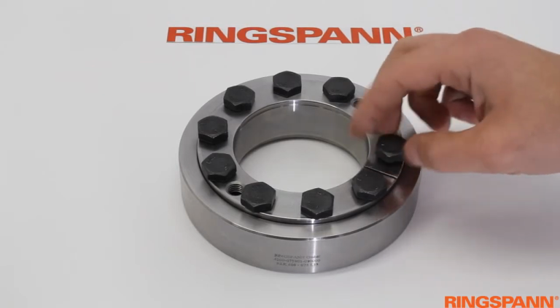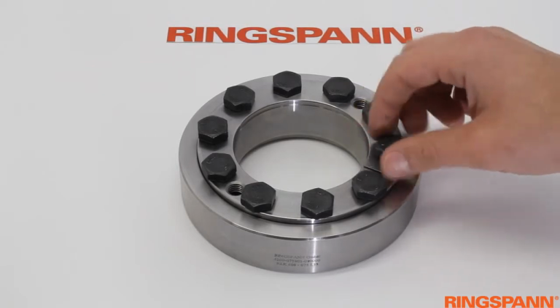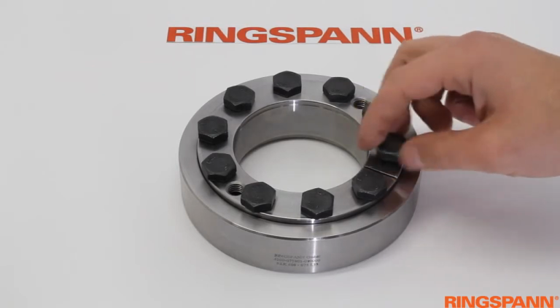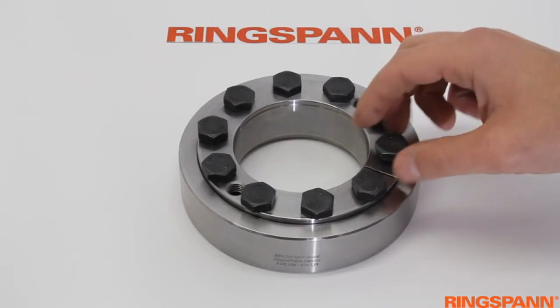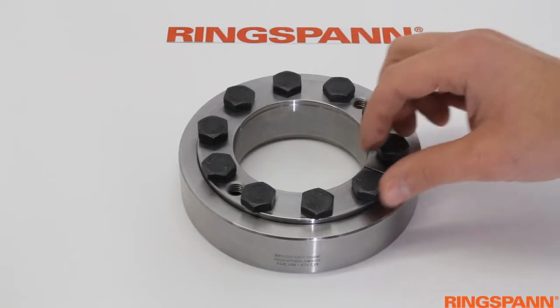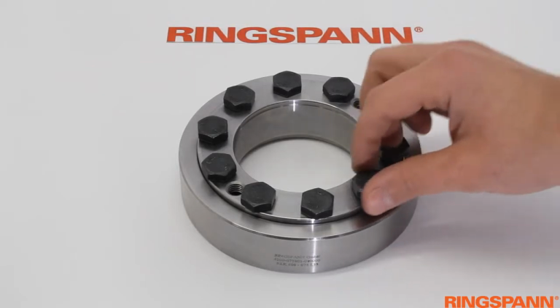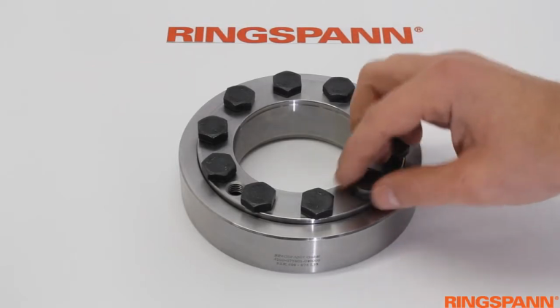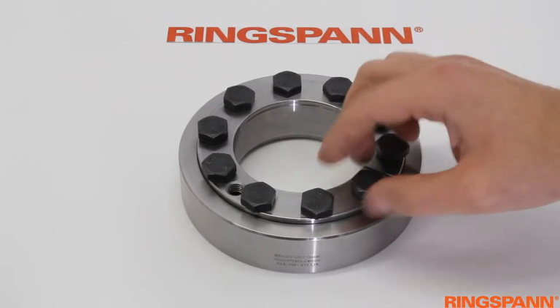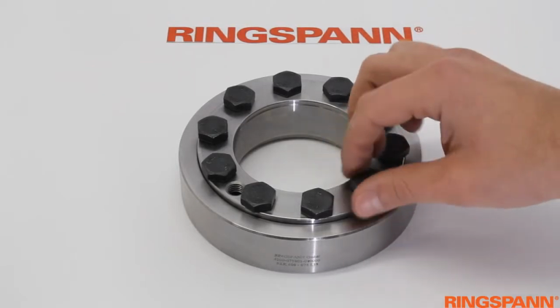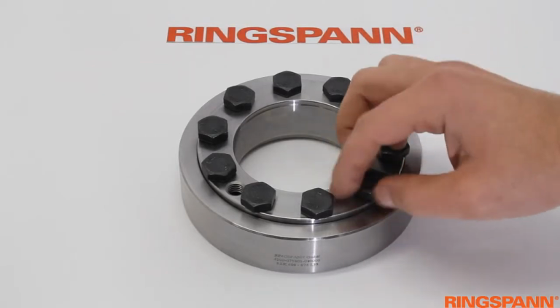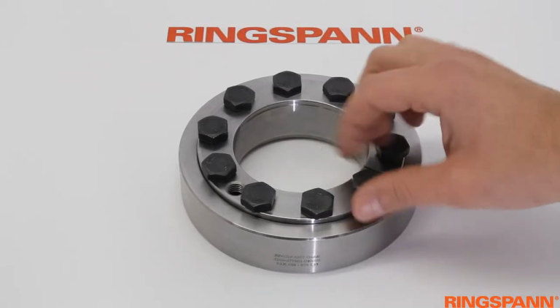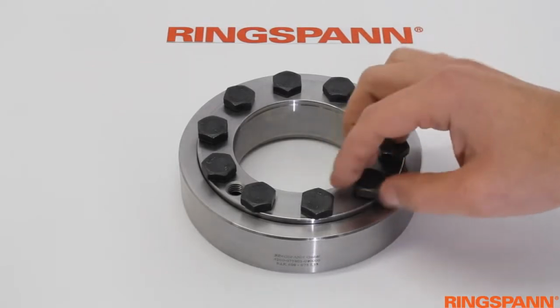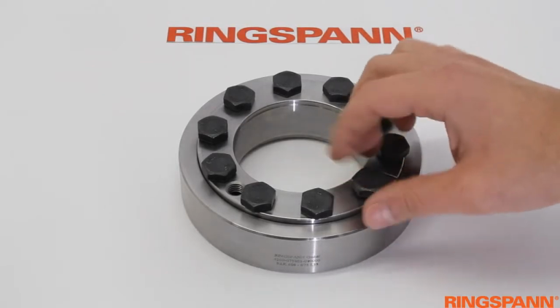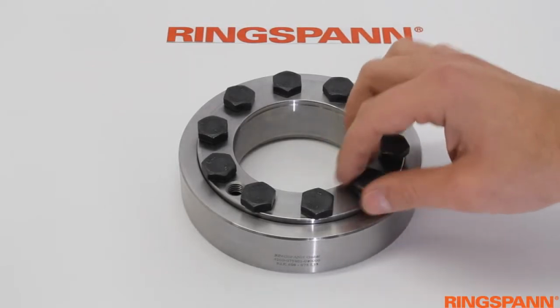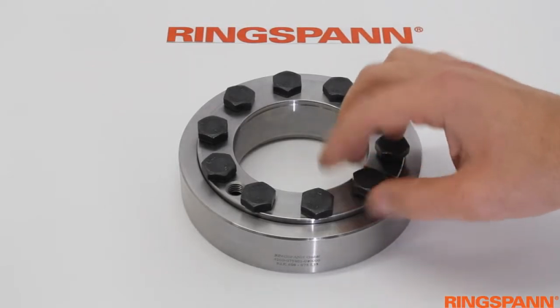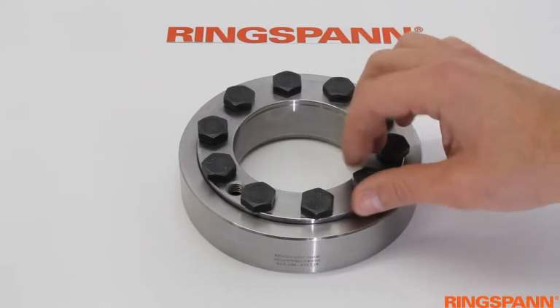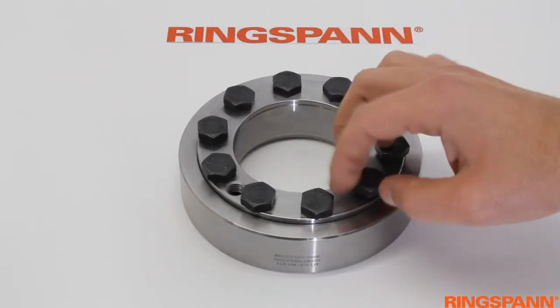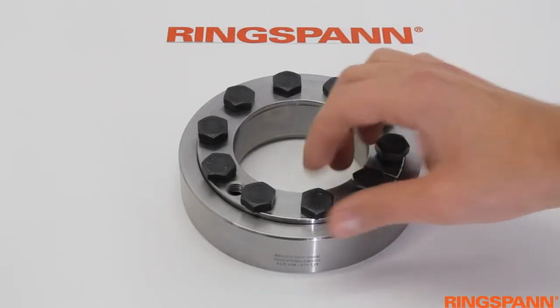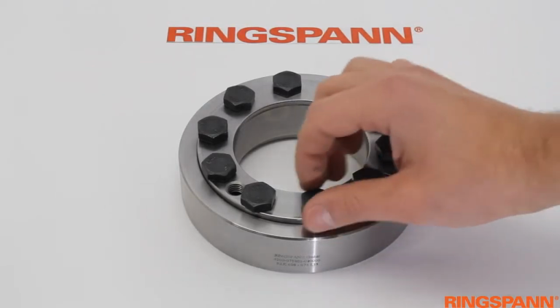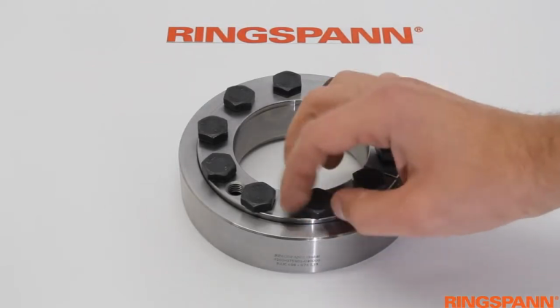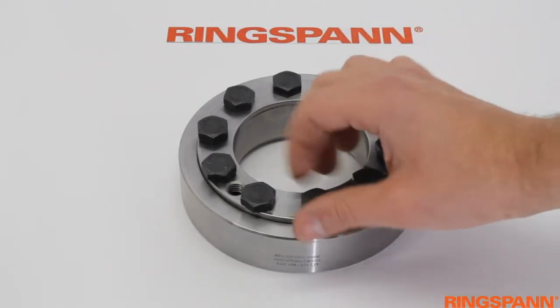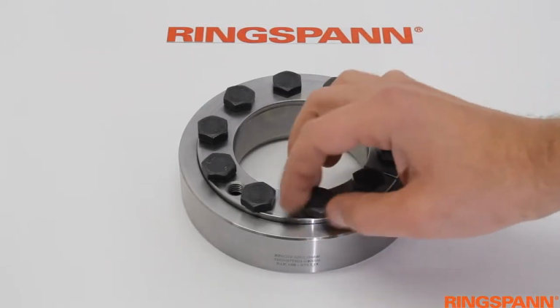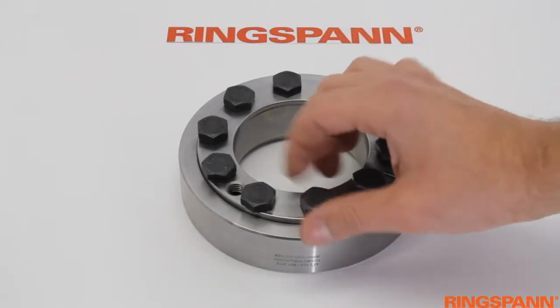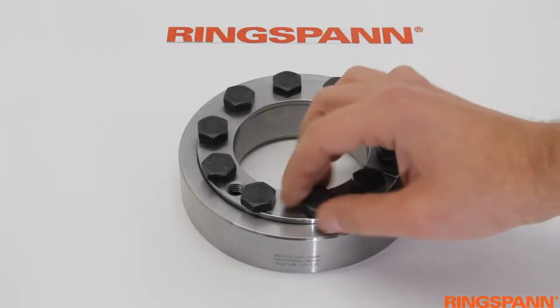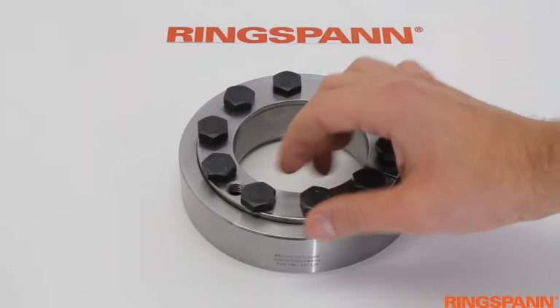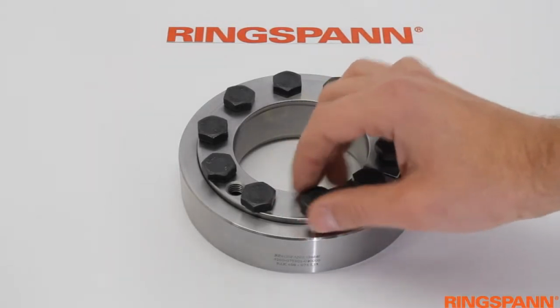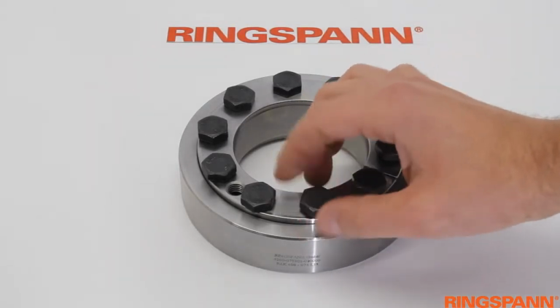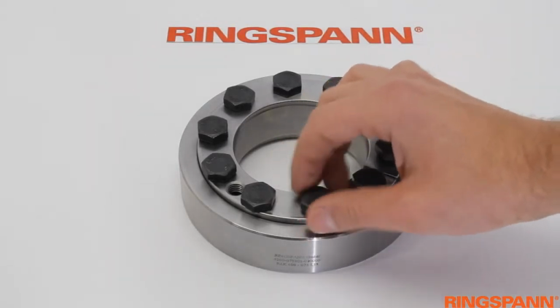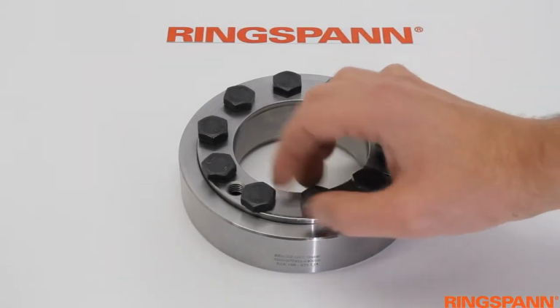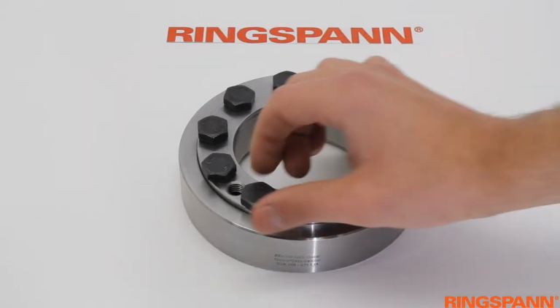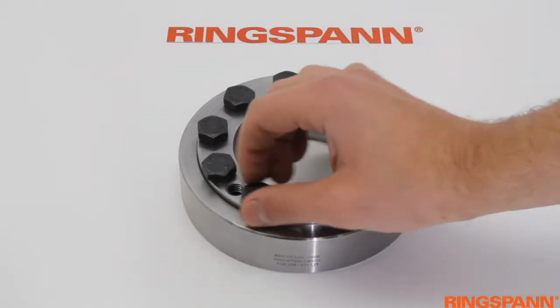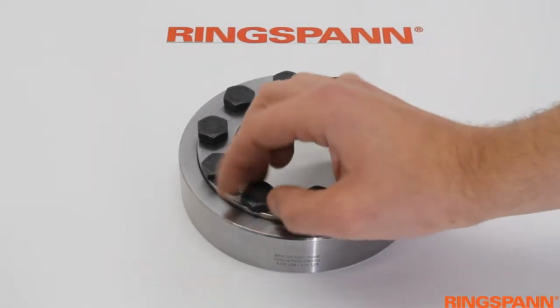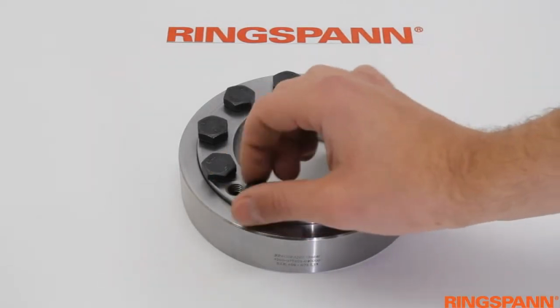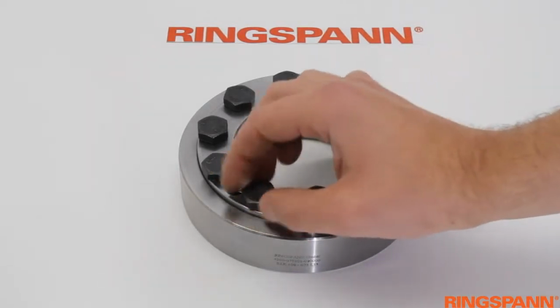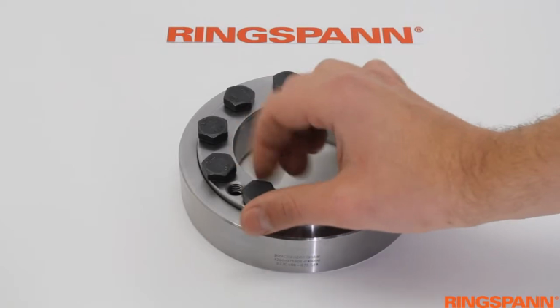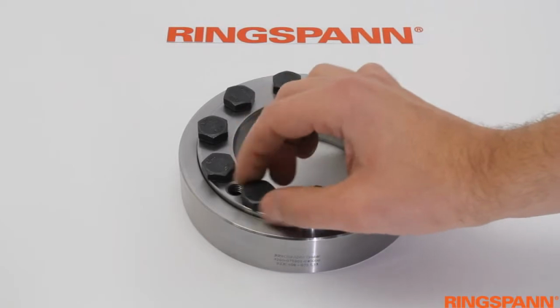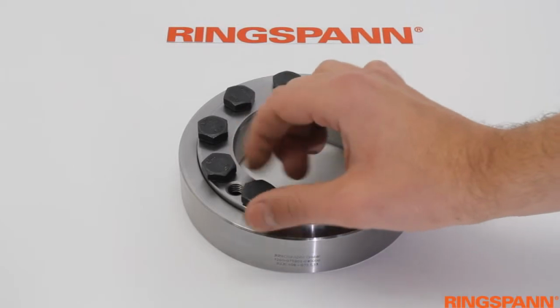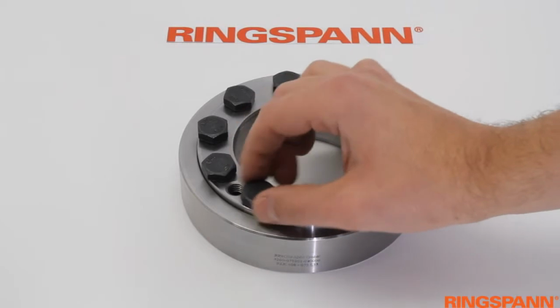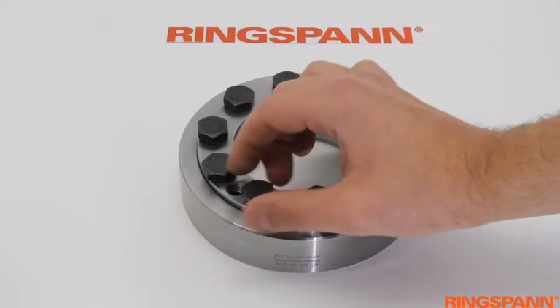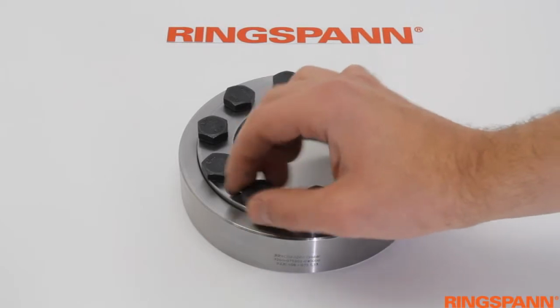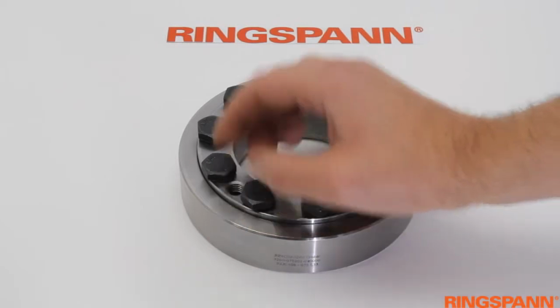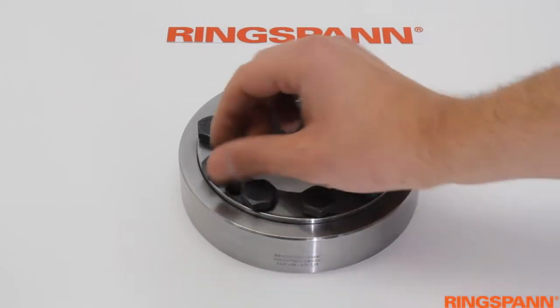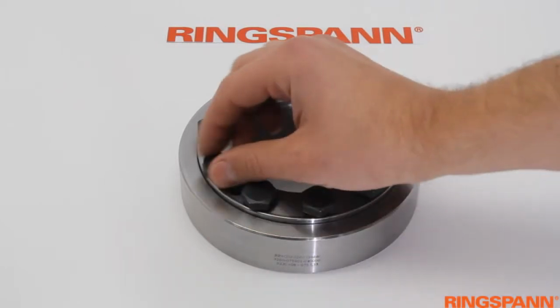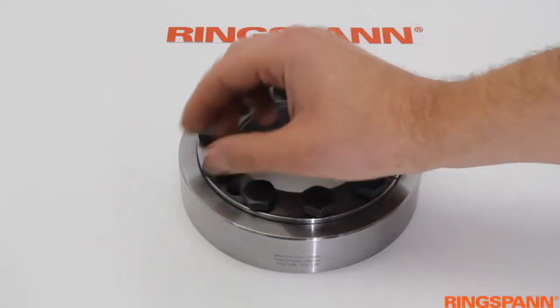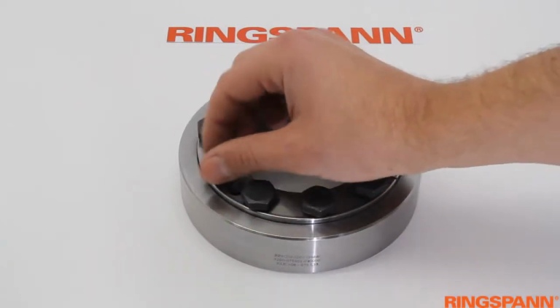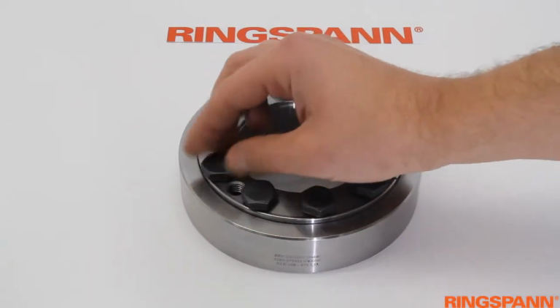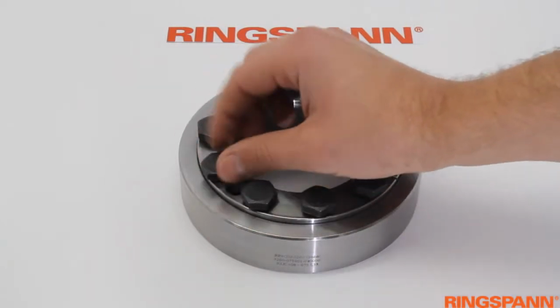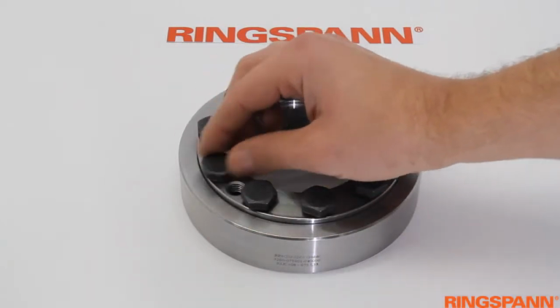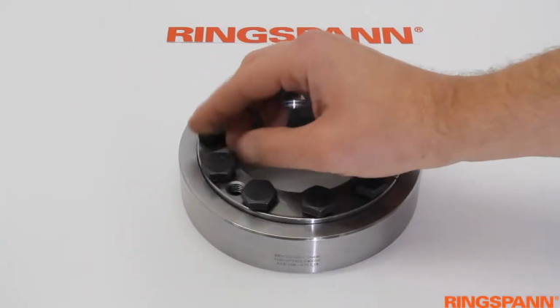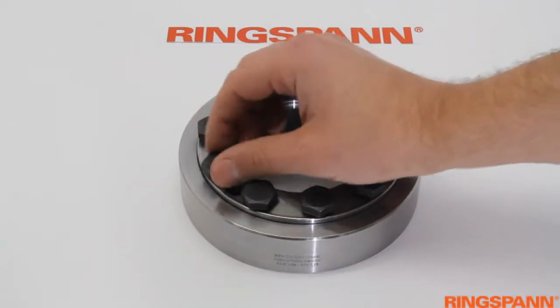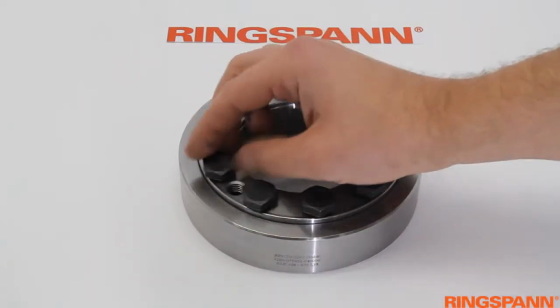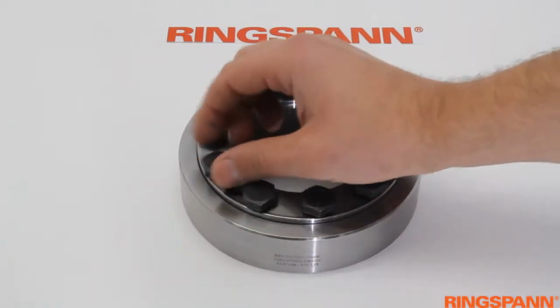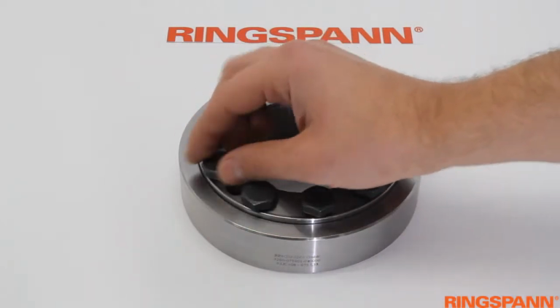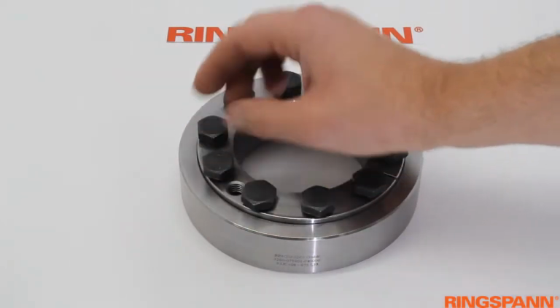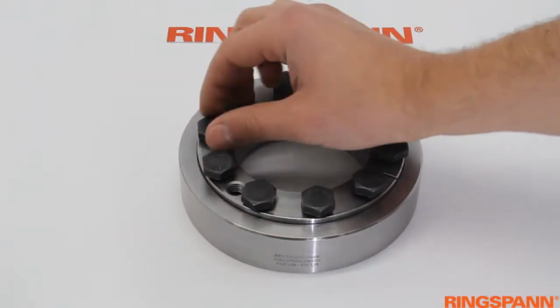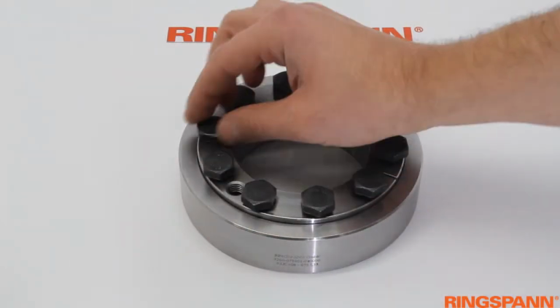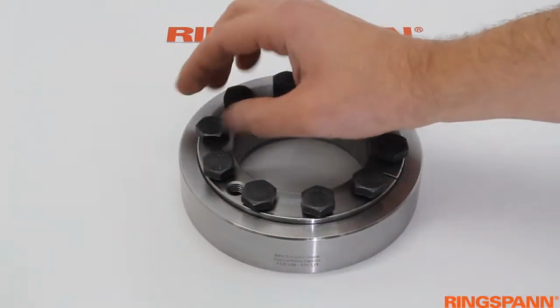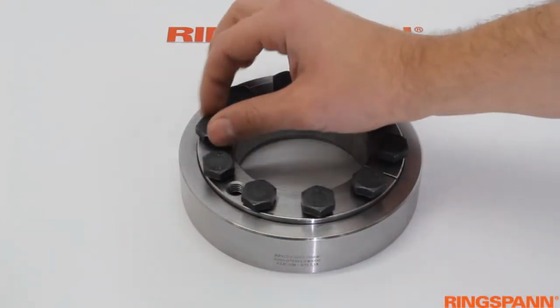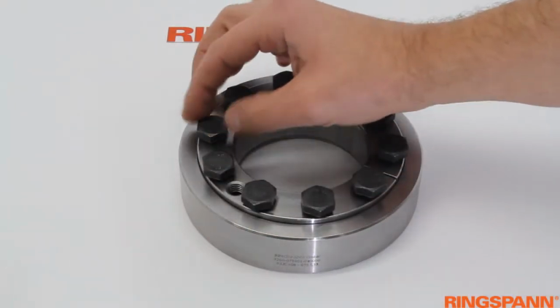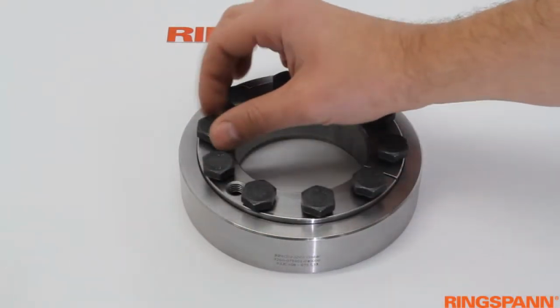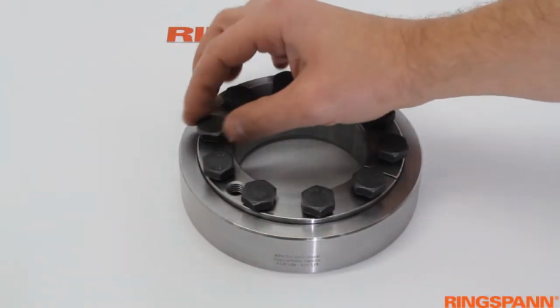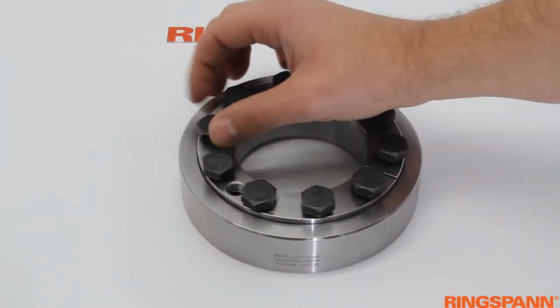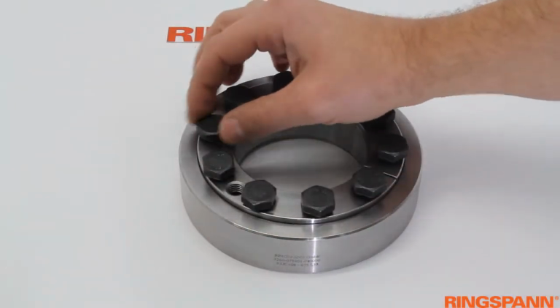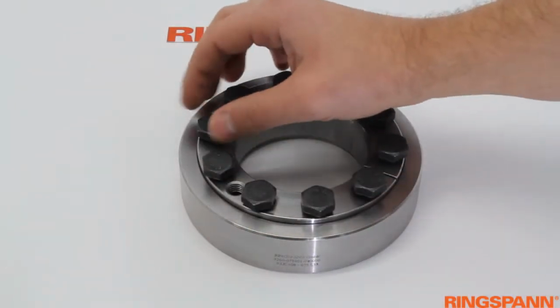Loosen all locking screws with some turns so that the stepped conical ring and the conical bush are not clamped into each other.